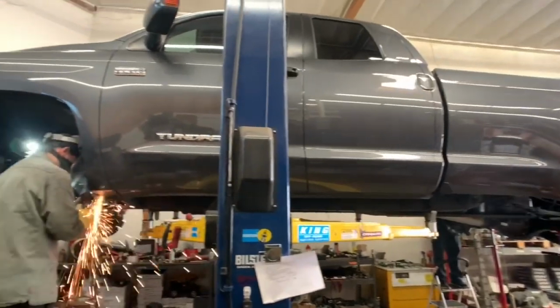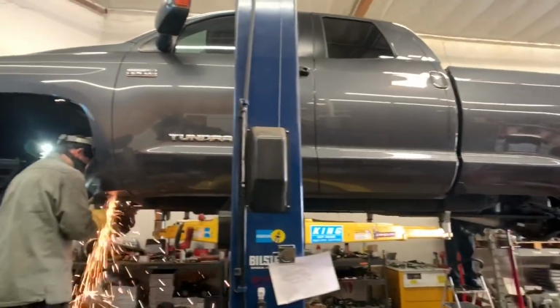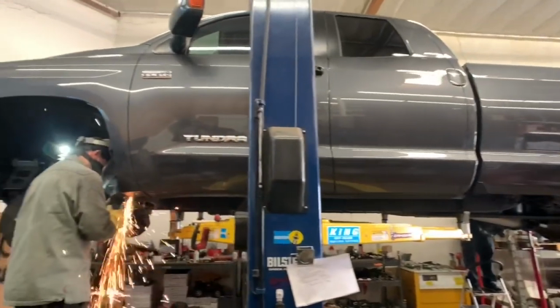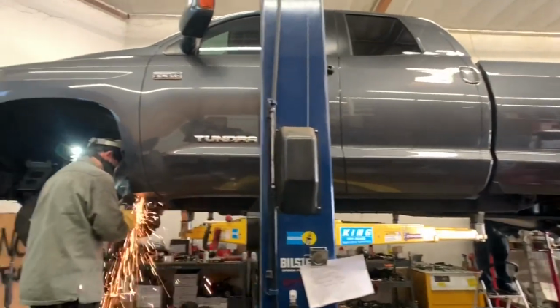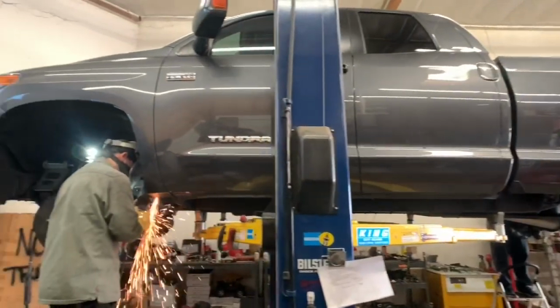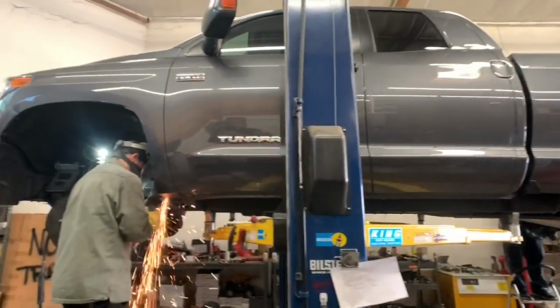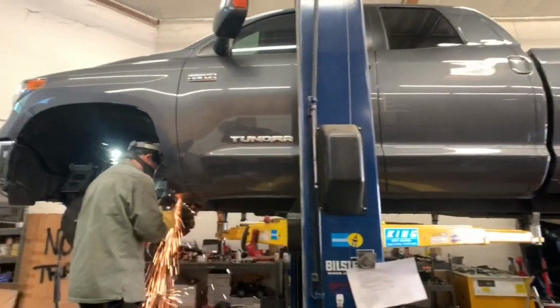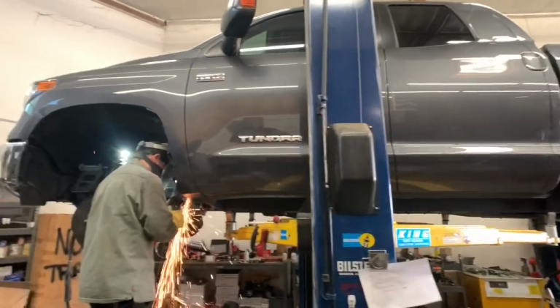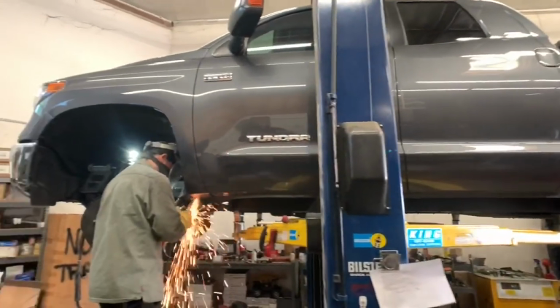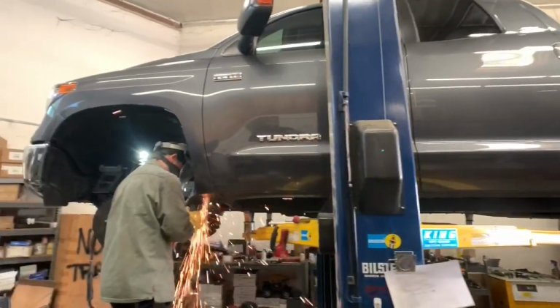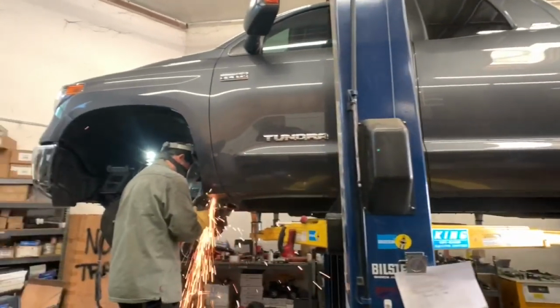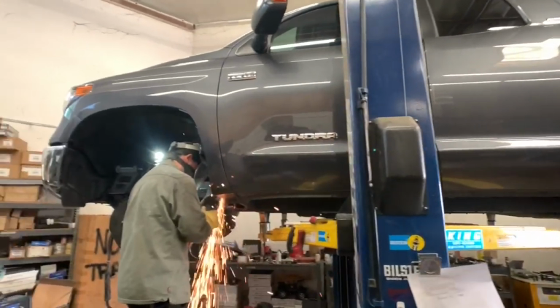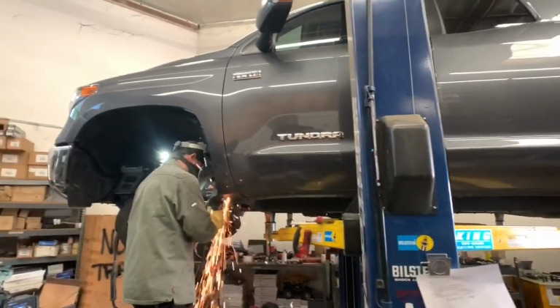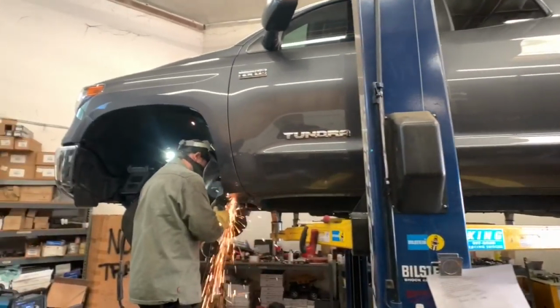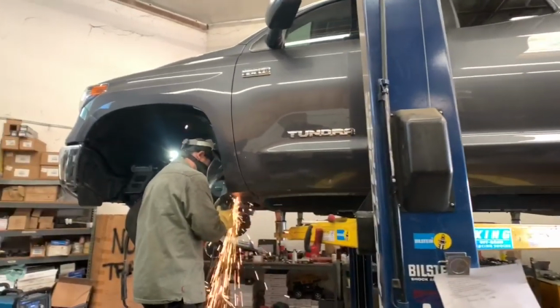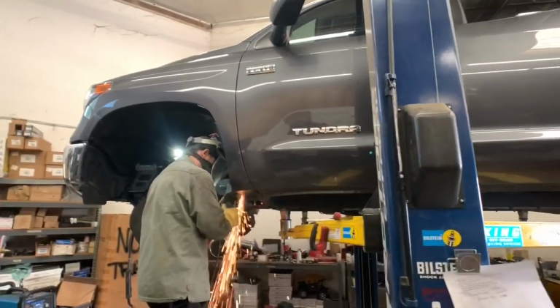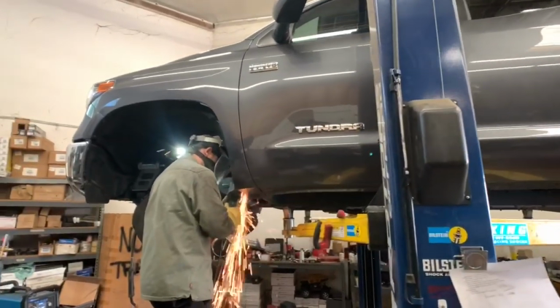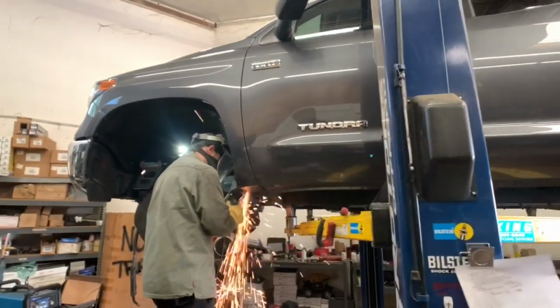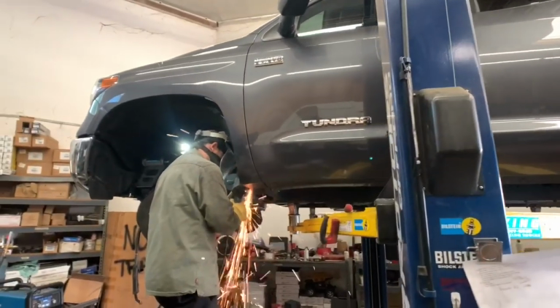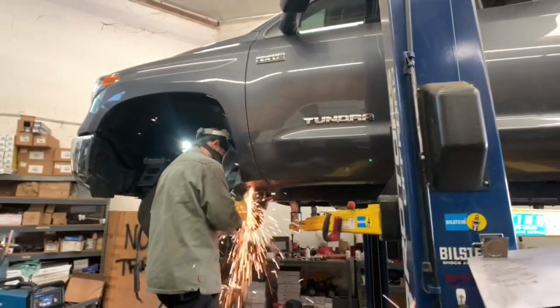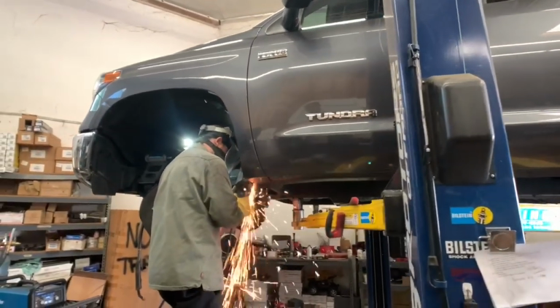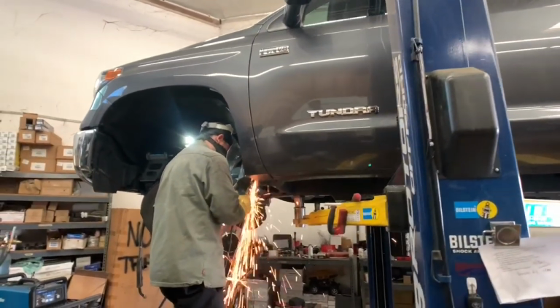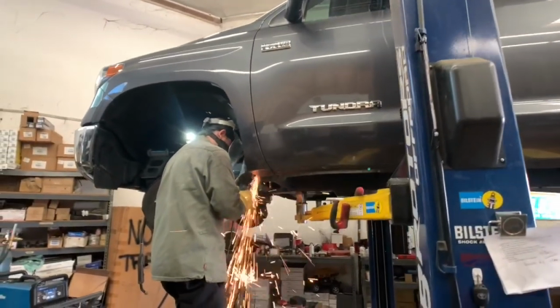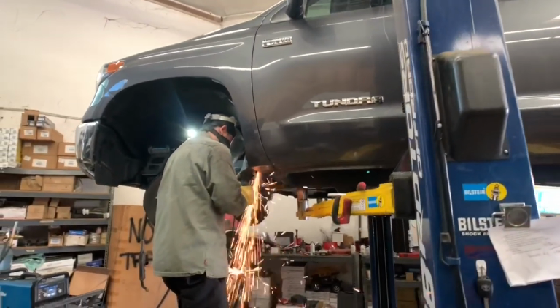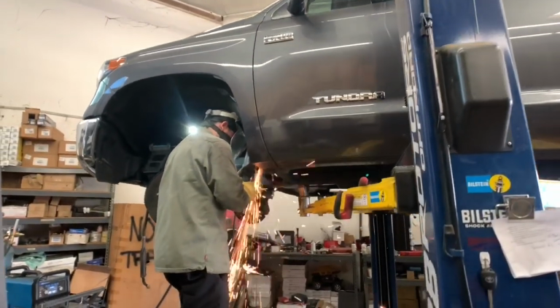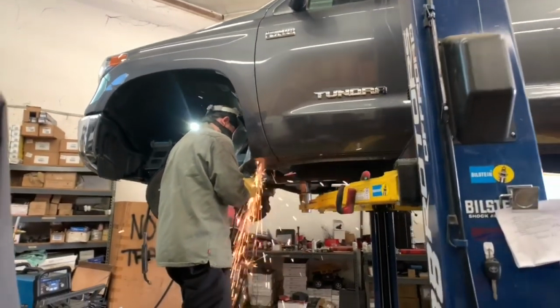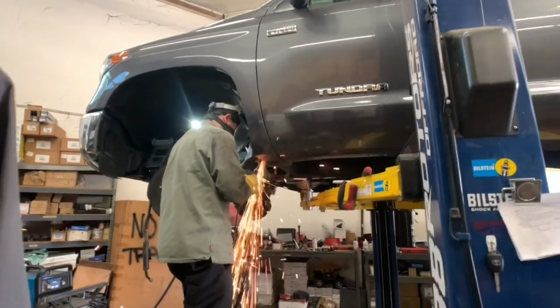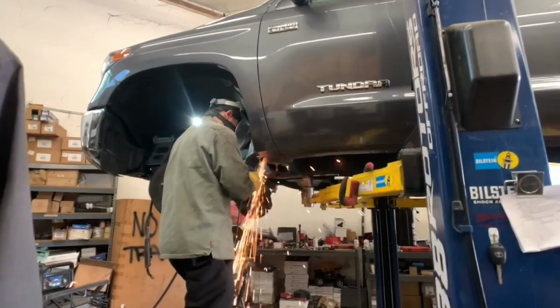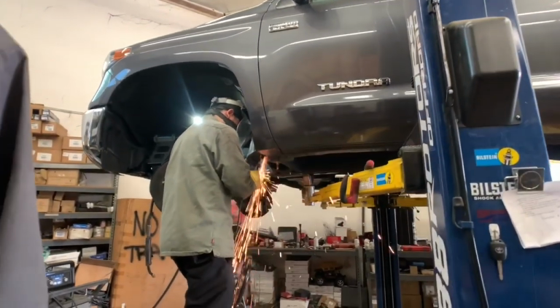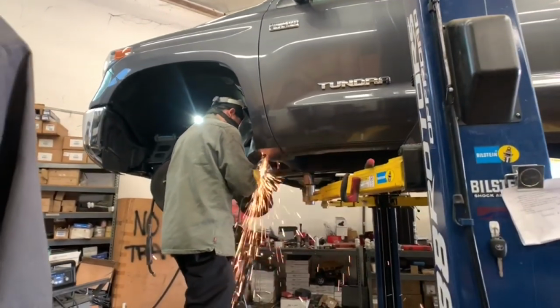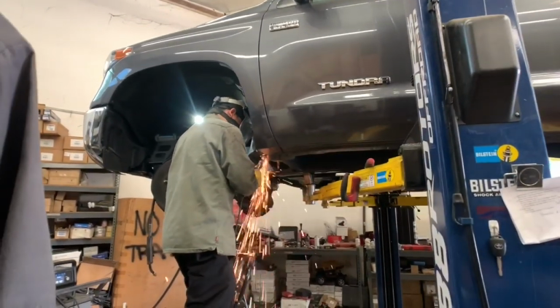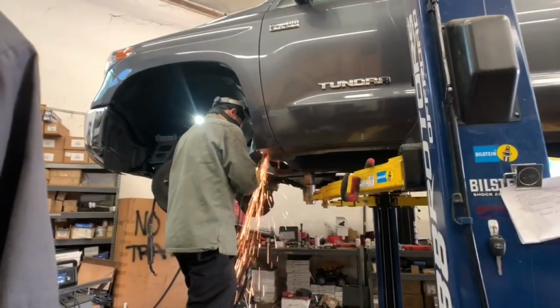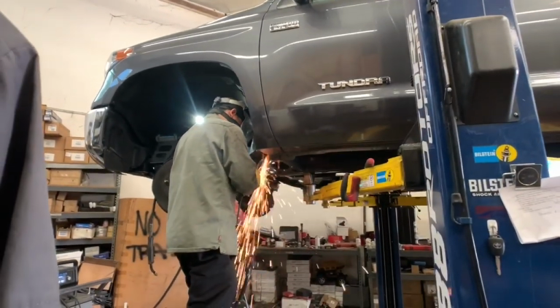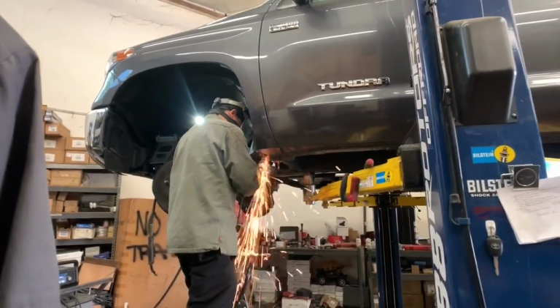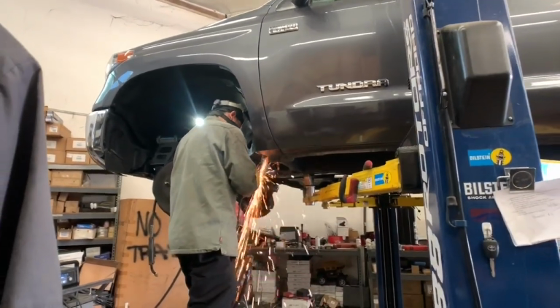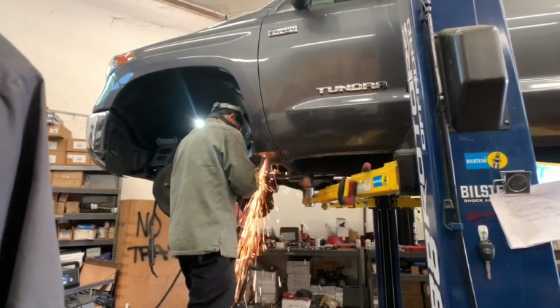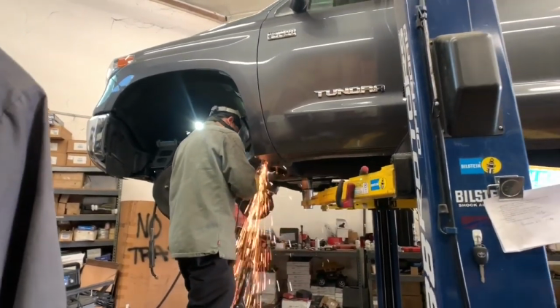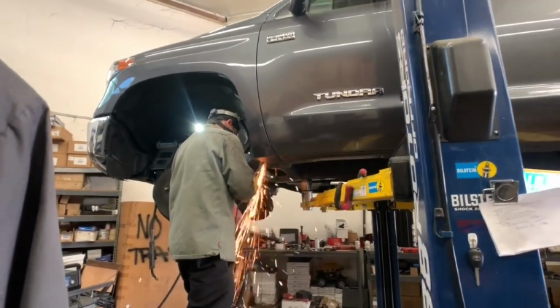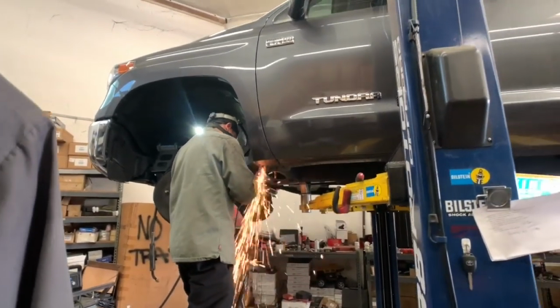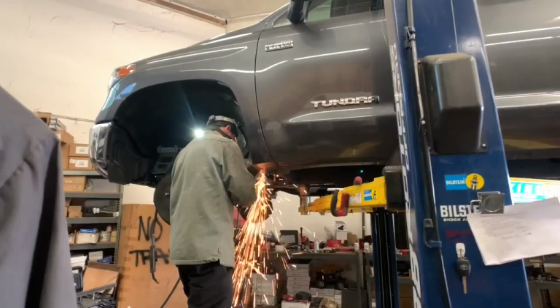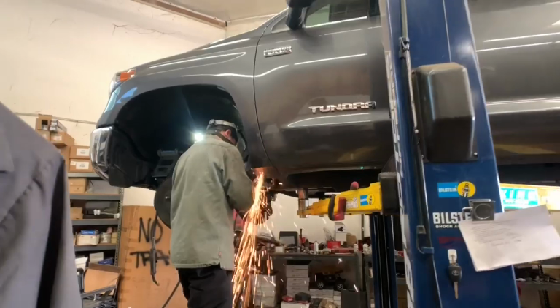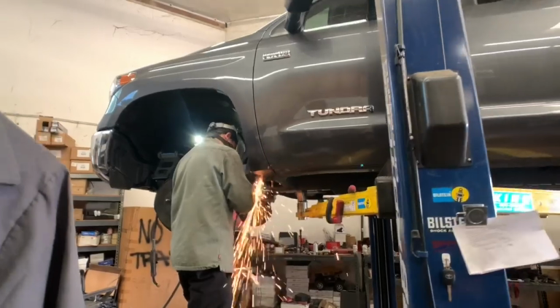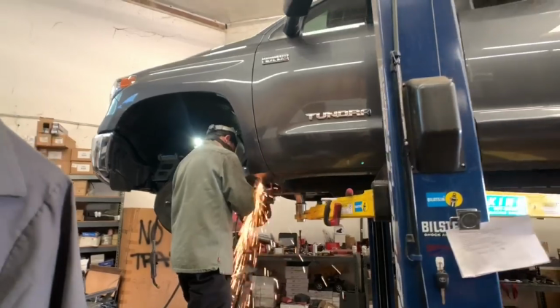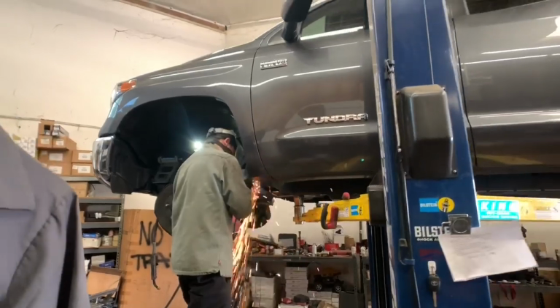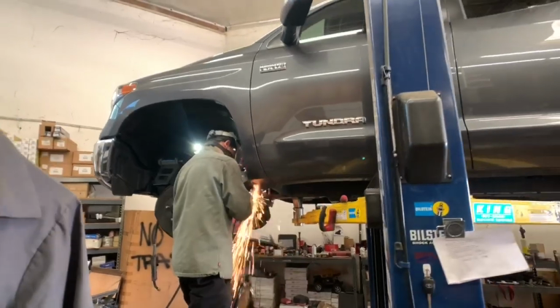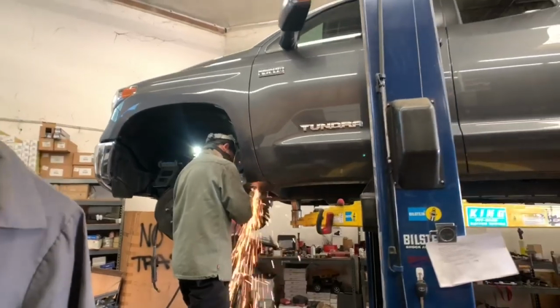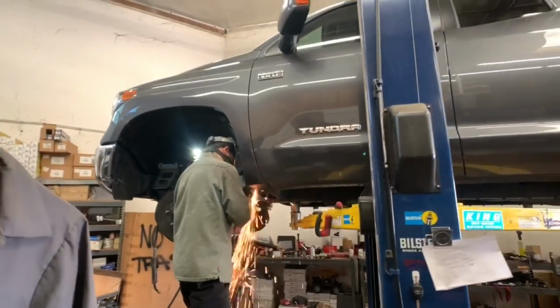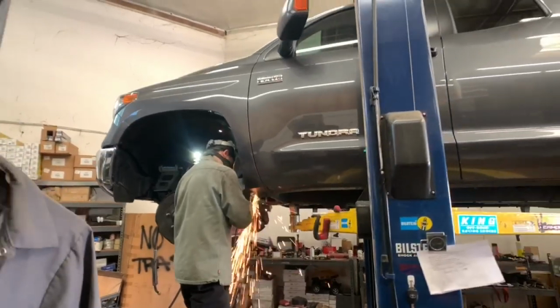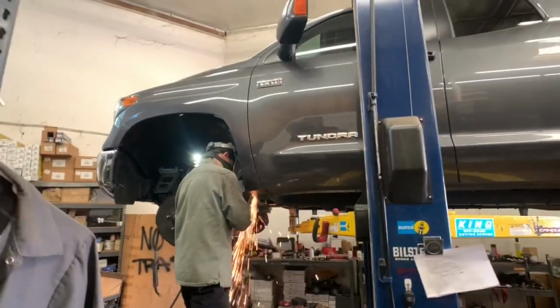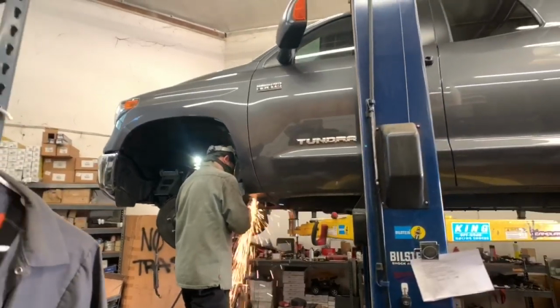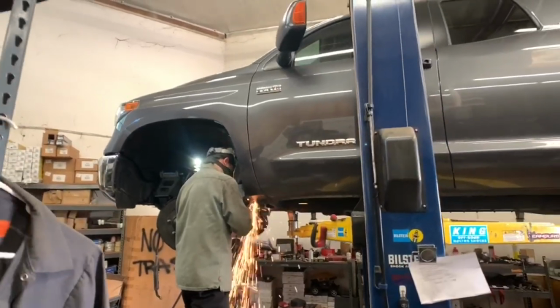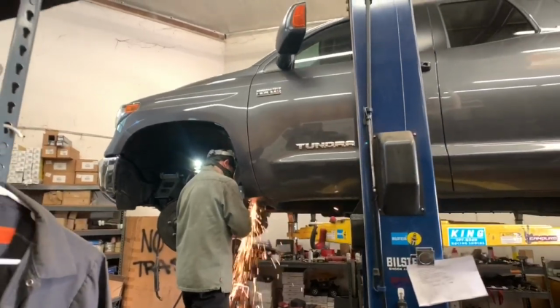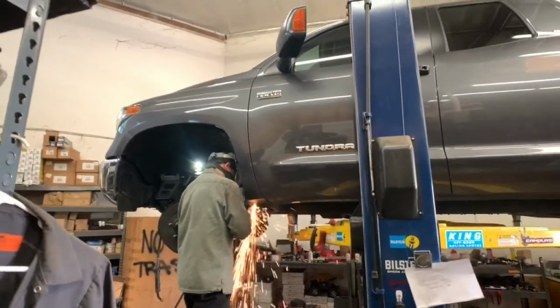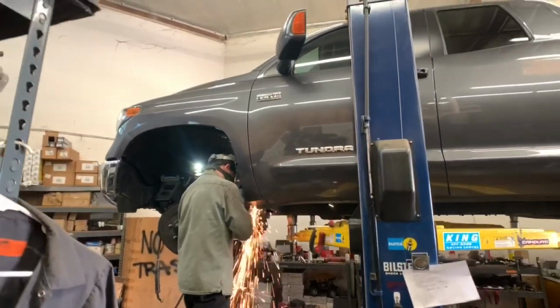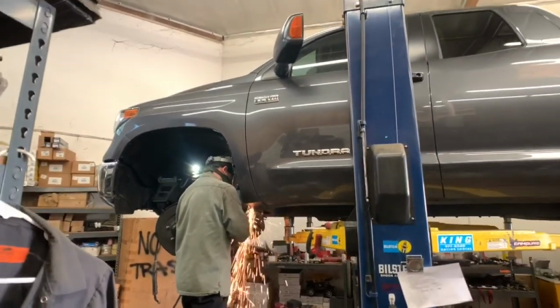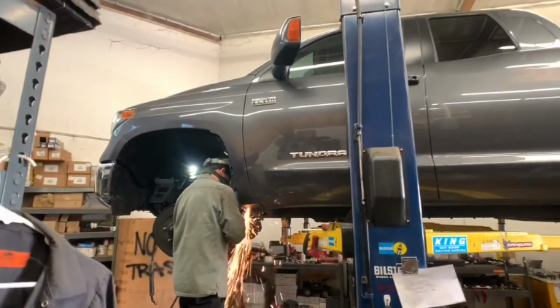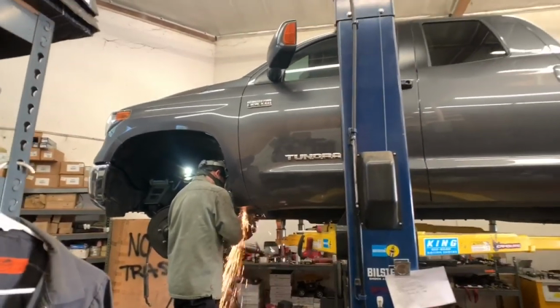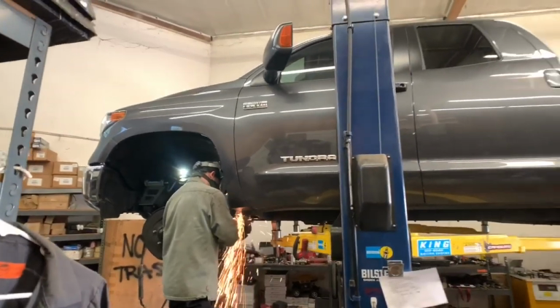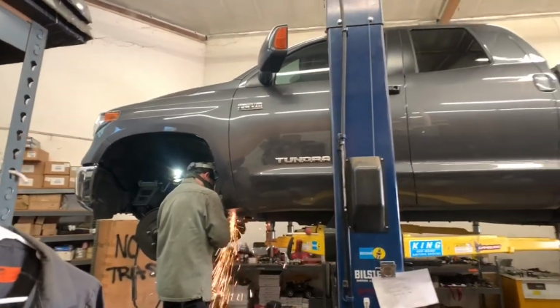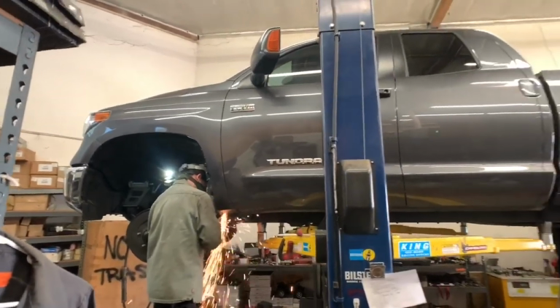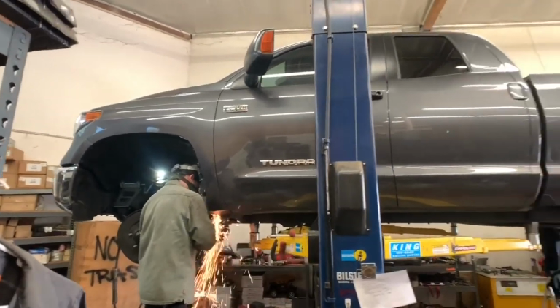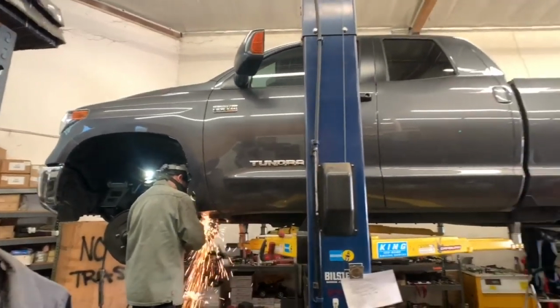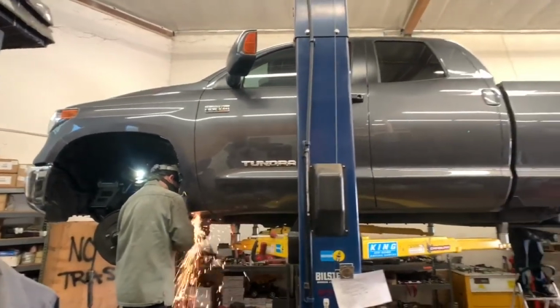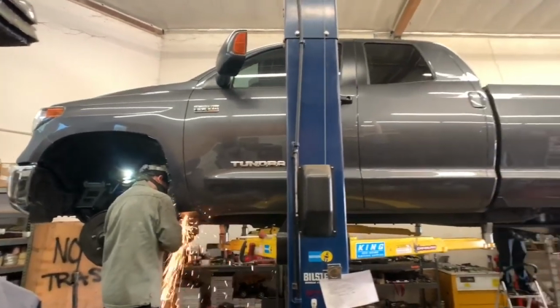This is the next Tundra we're working on — the long bed one we were talking about. As you can see, a body mount chop is being performed on it right now.